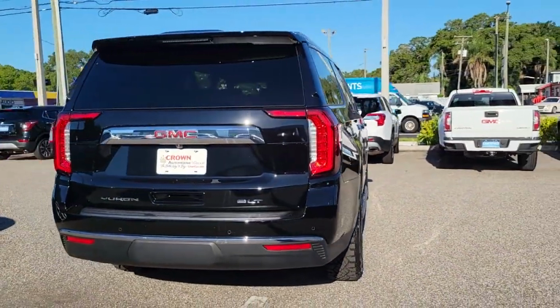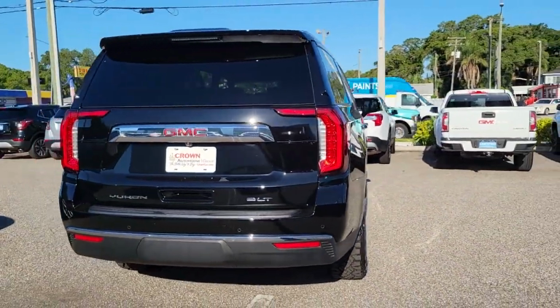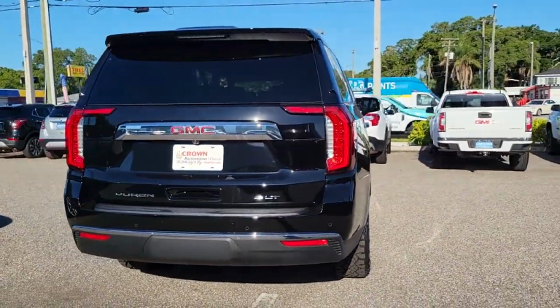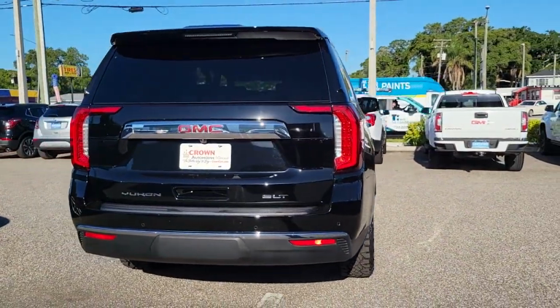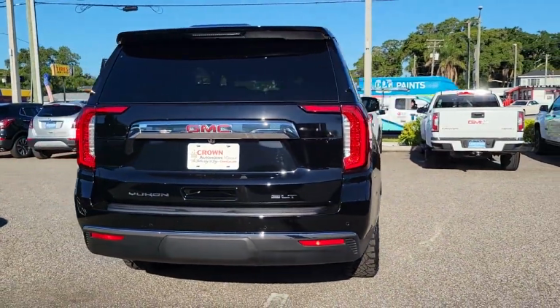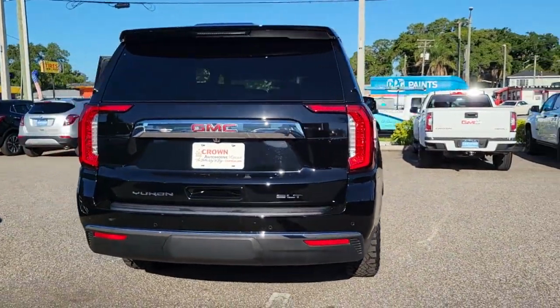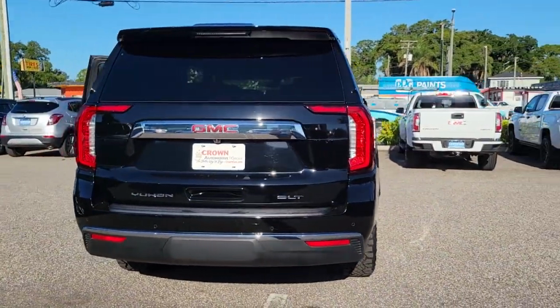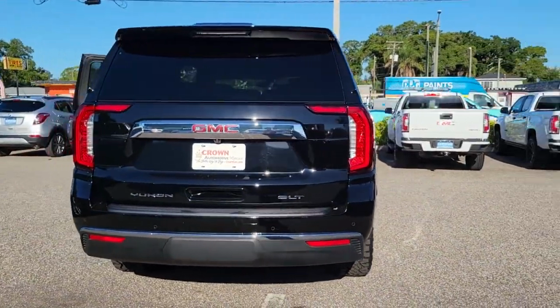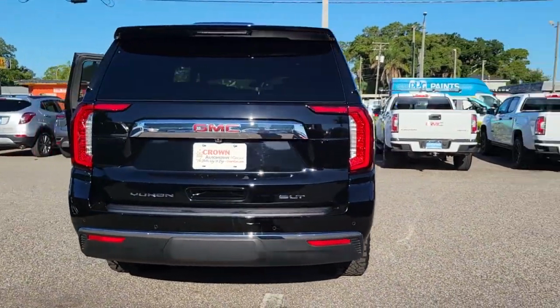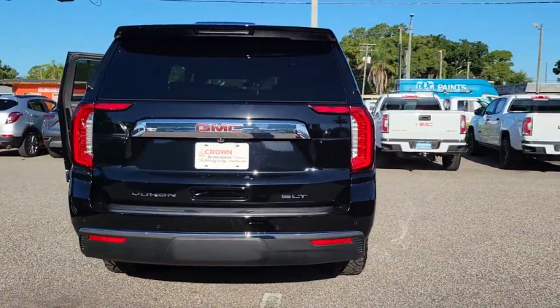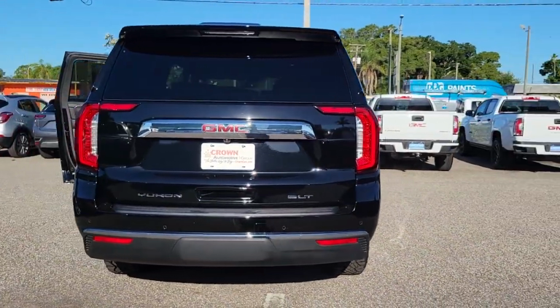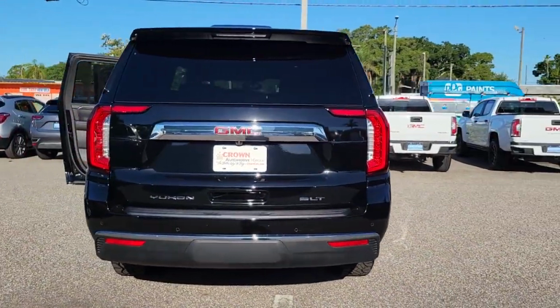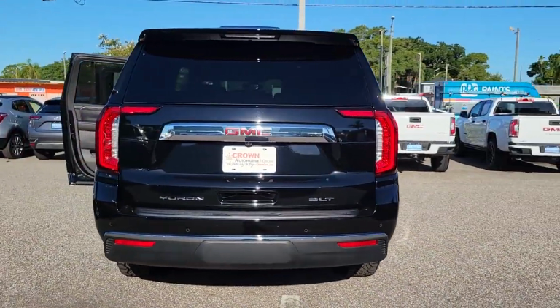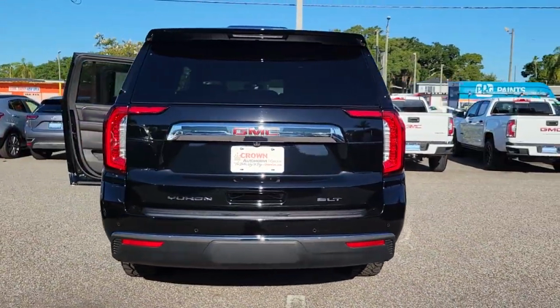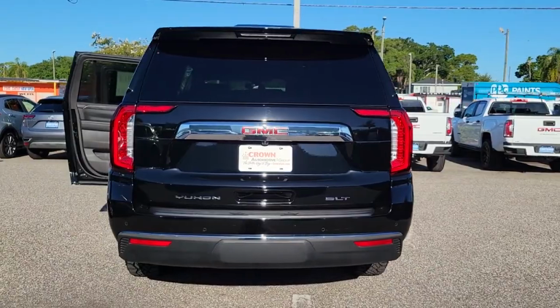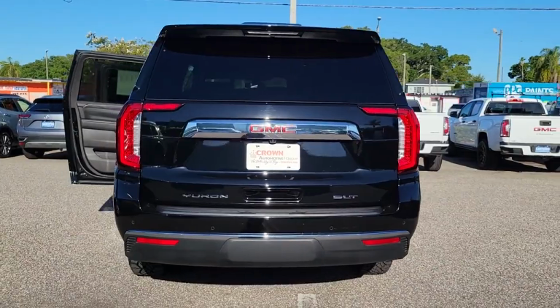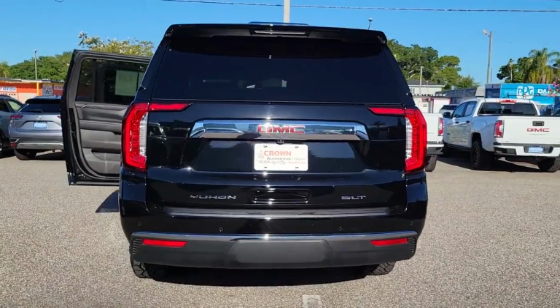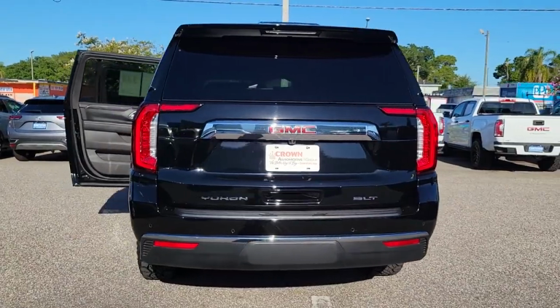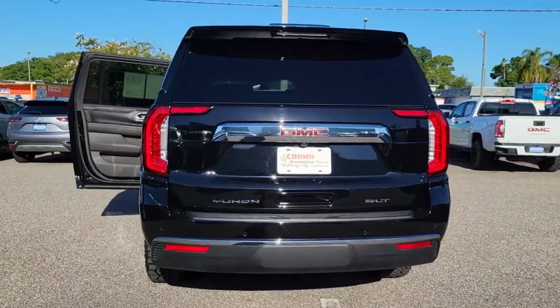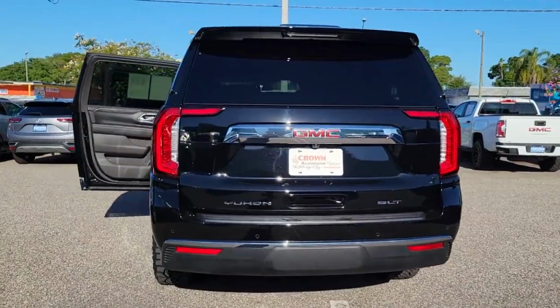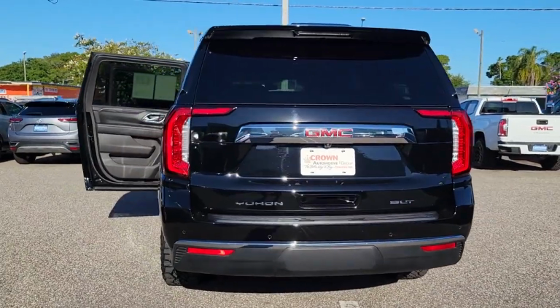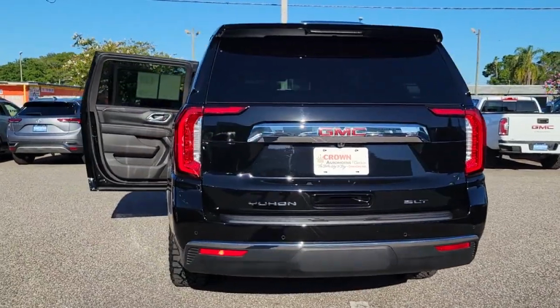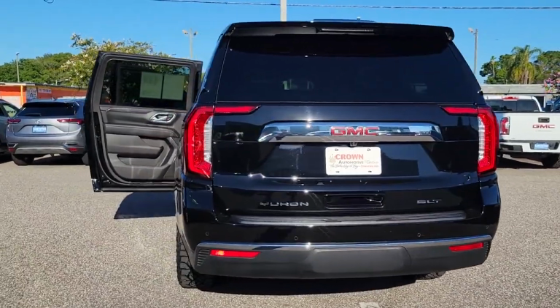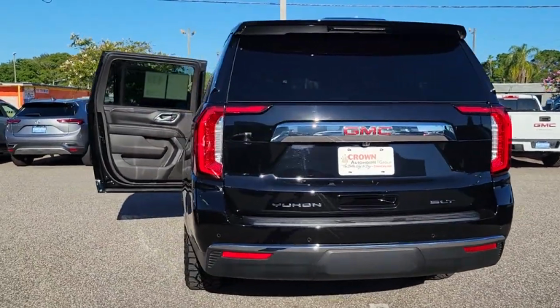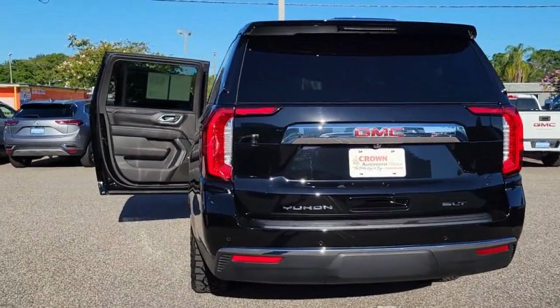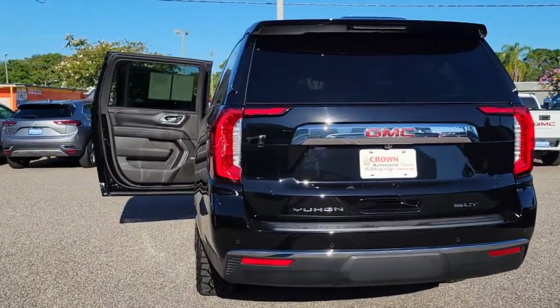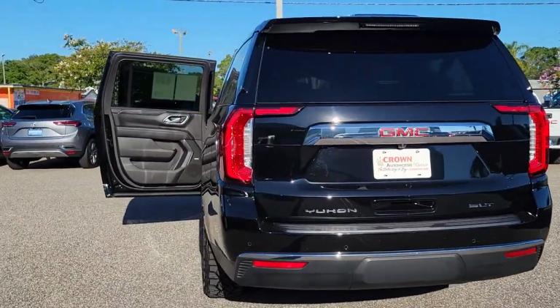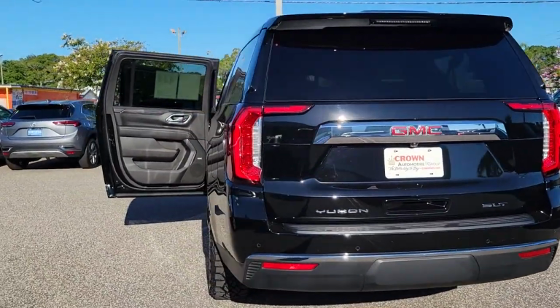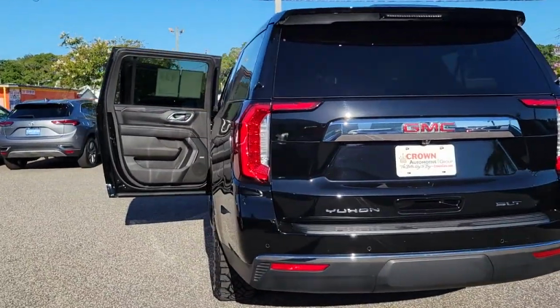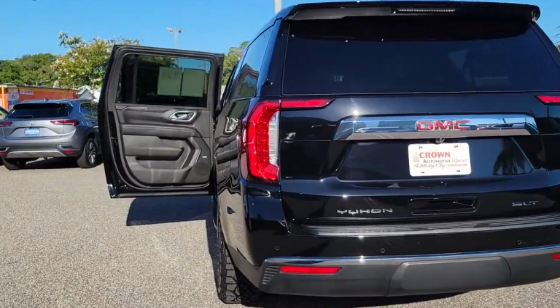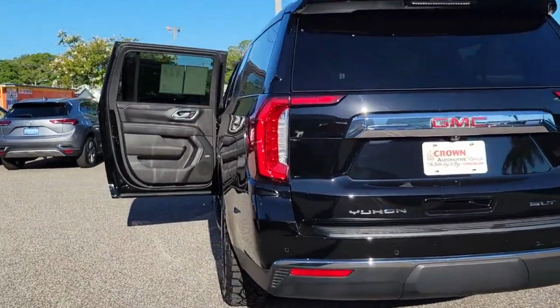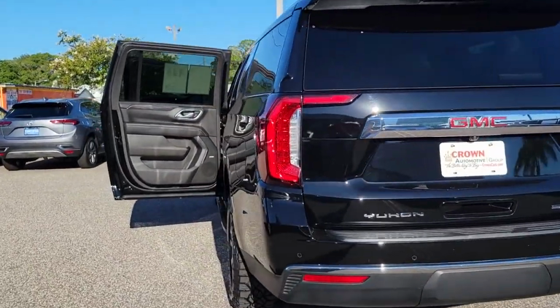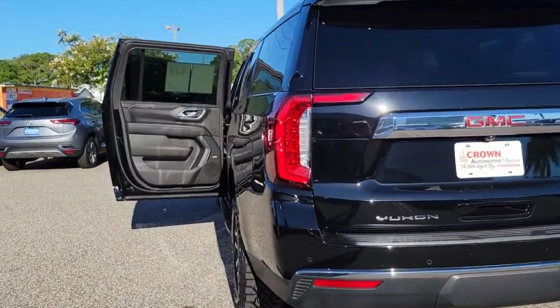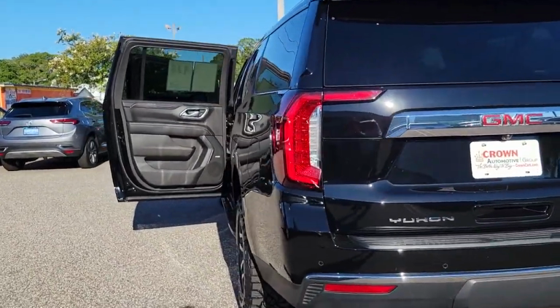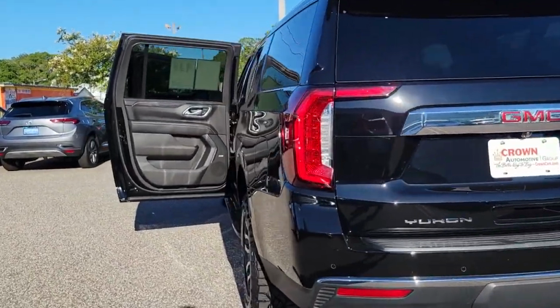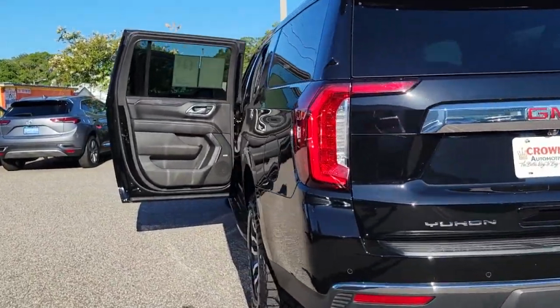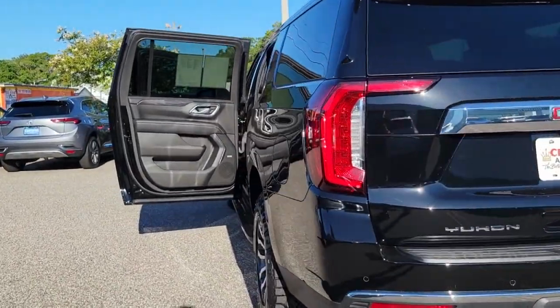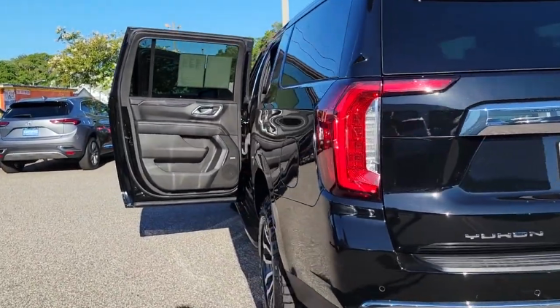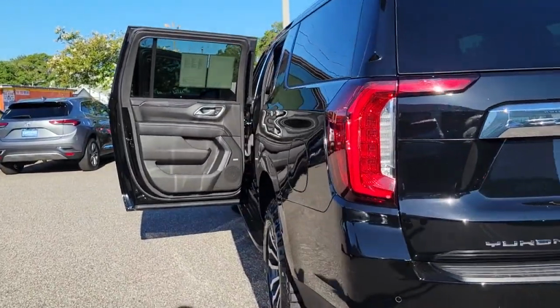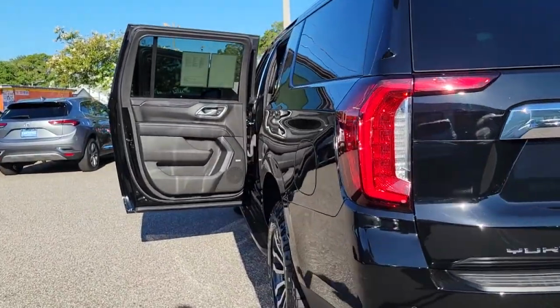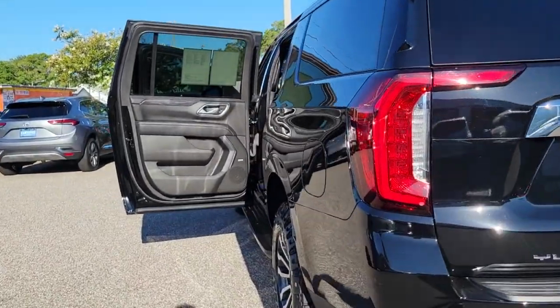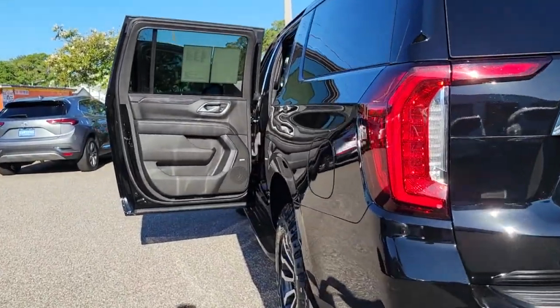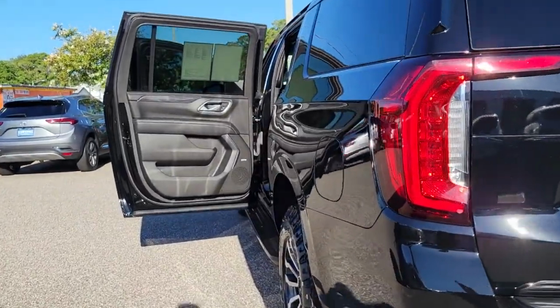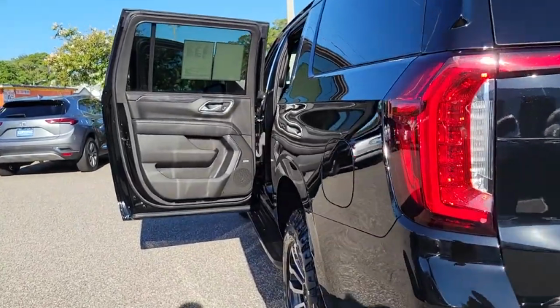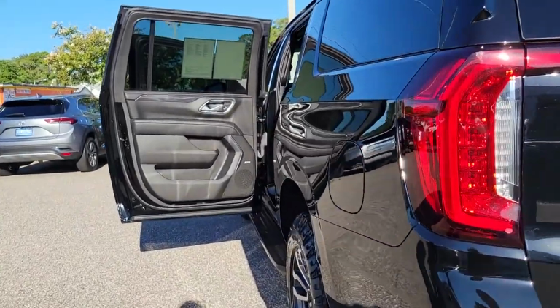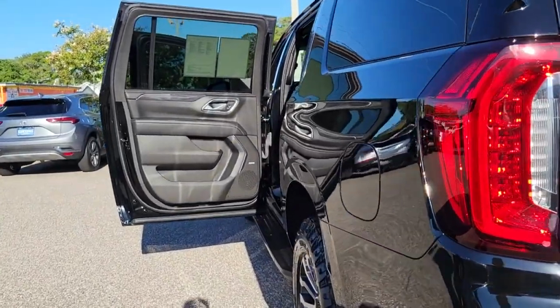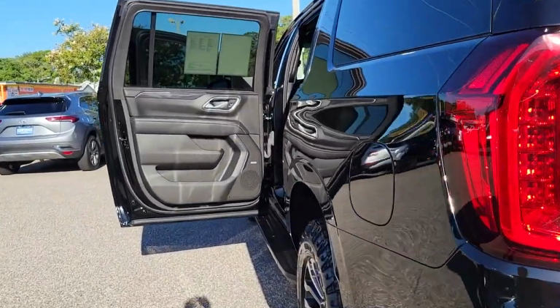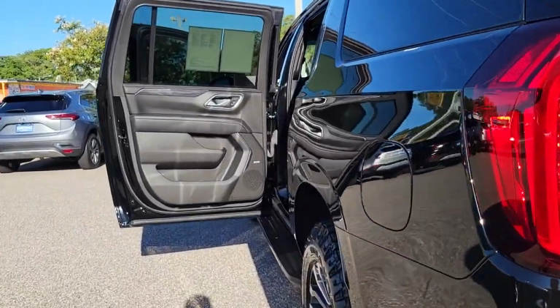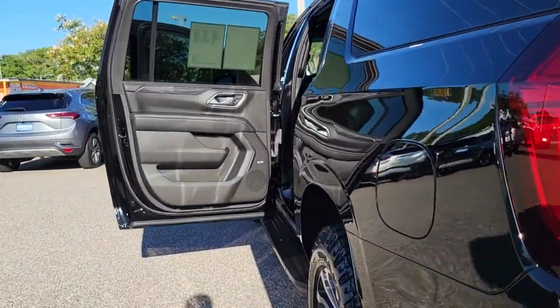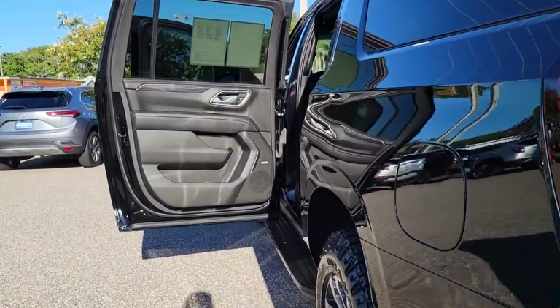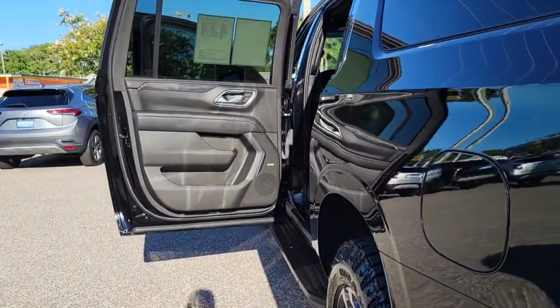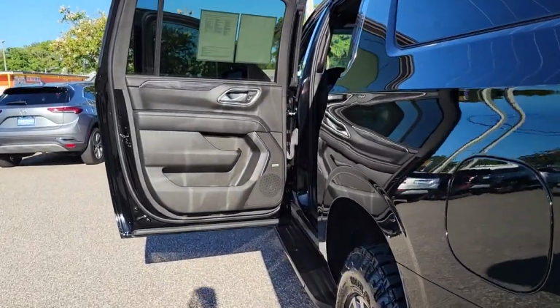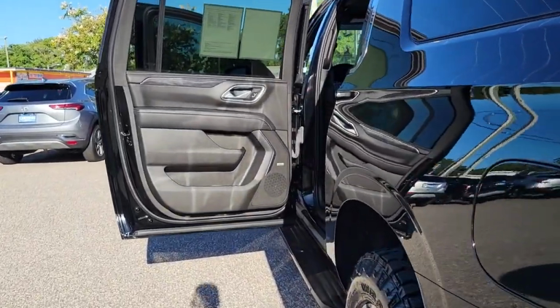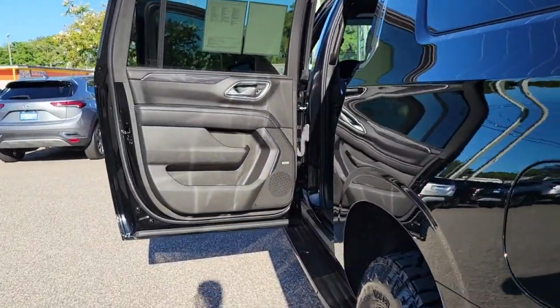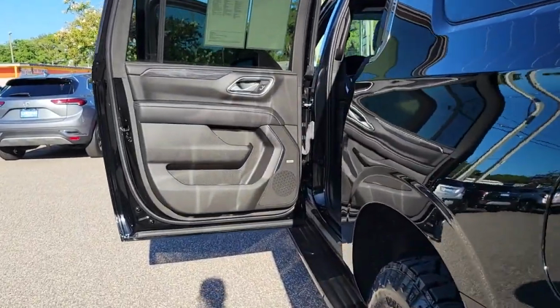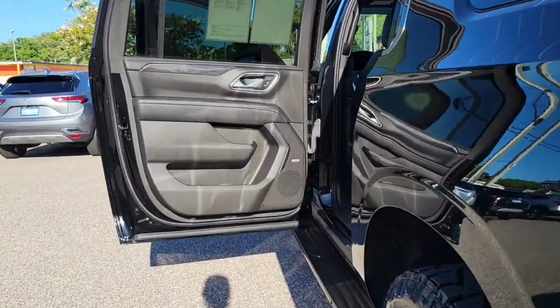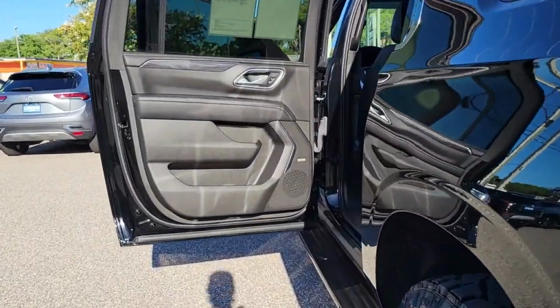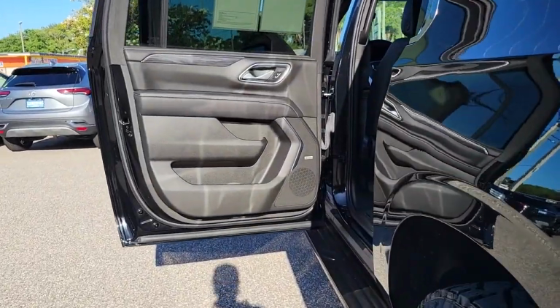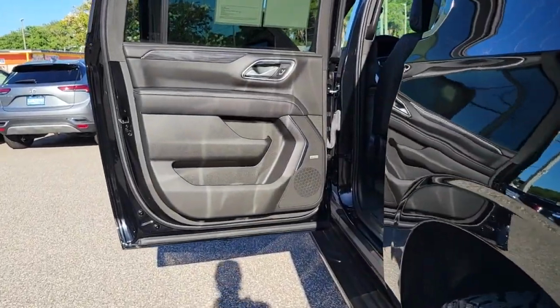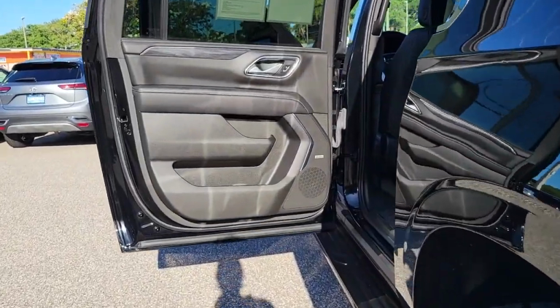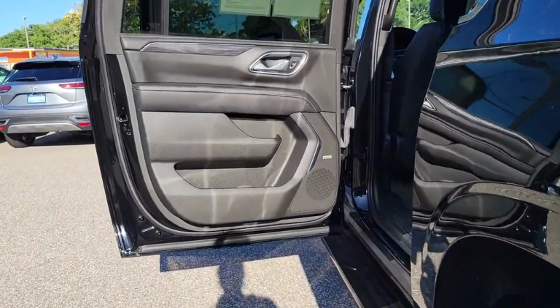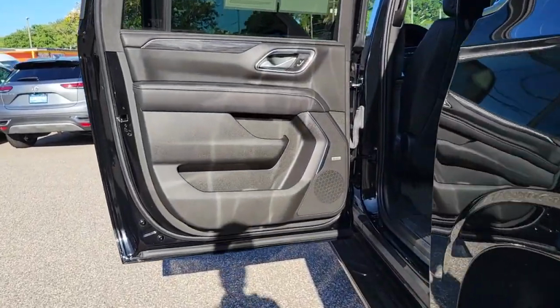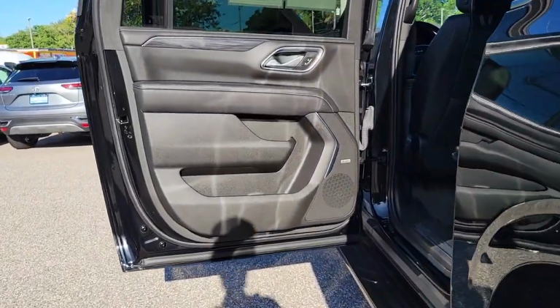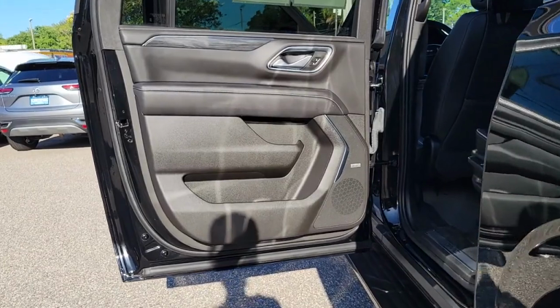Big, bold, and rugged, this full-size SUV offers the space and features you need for all your adventures.